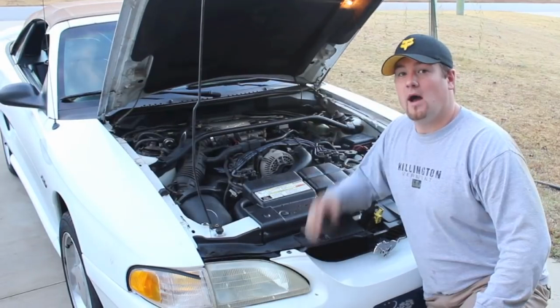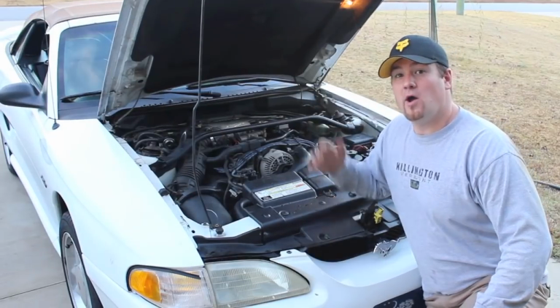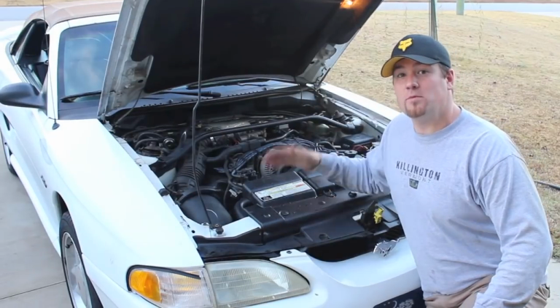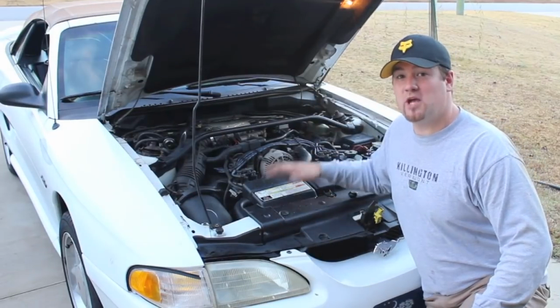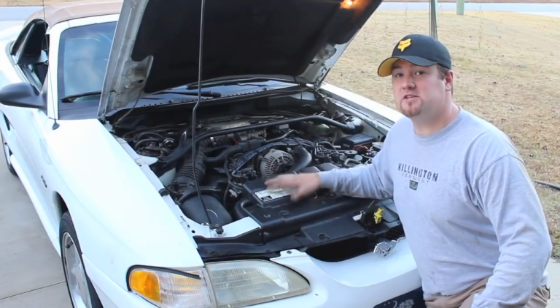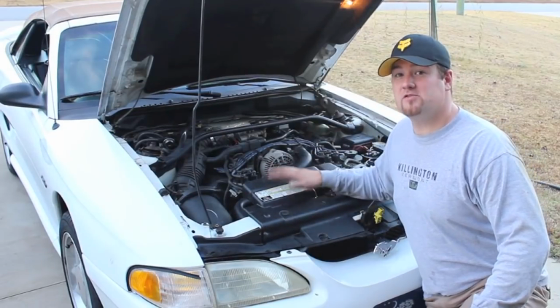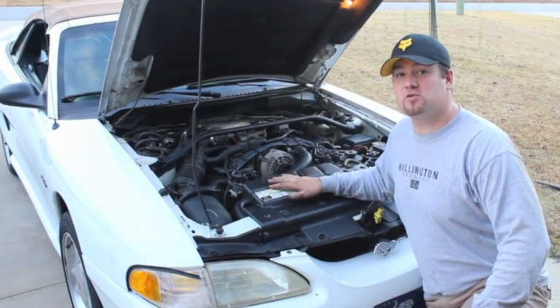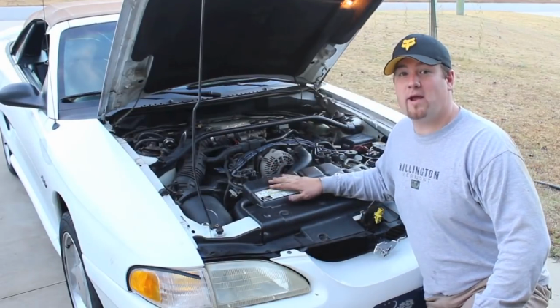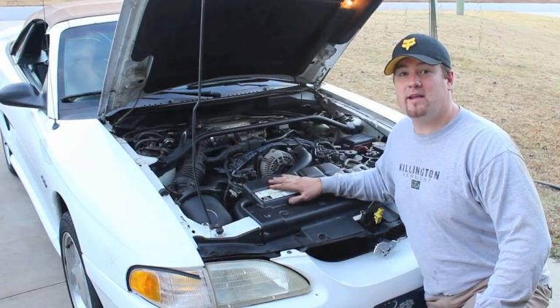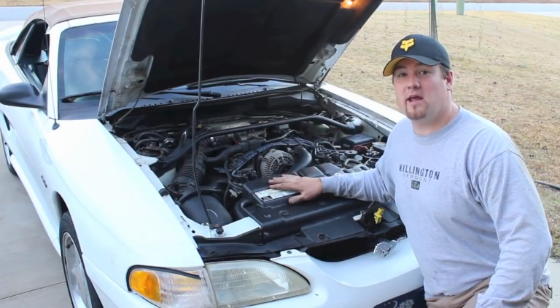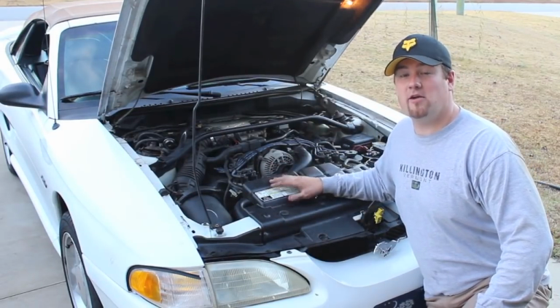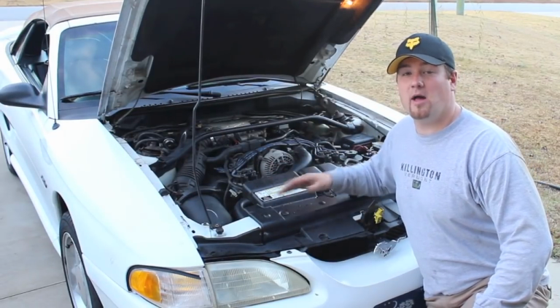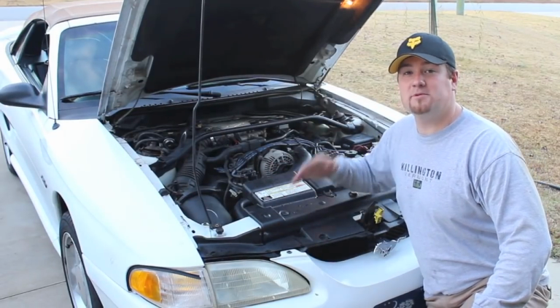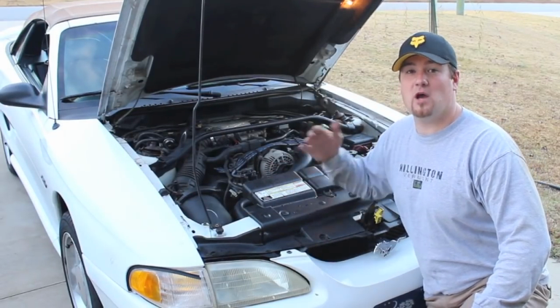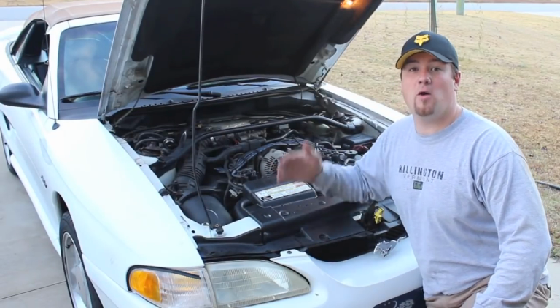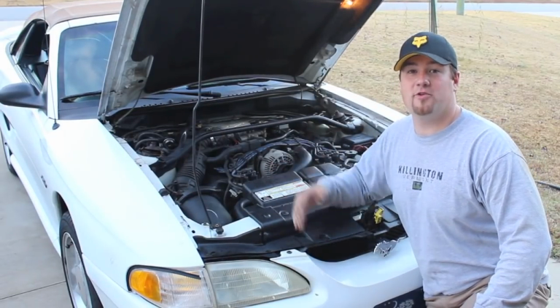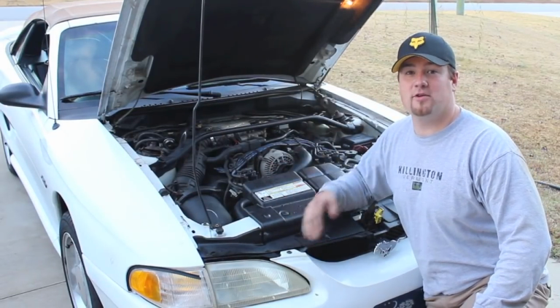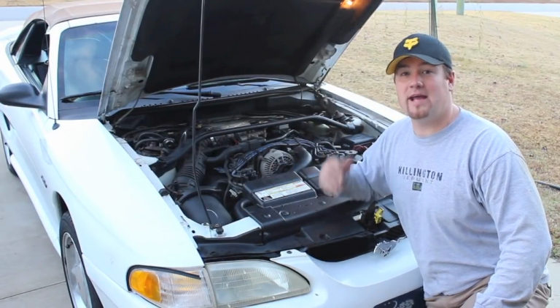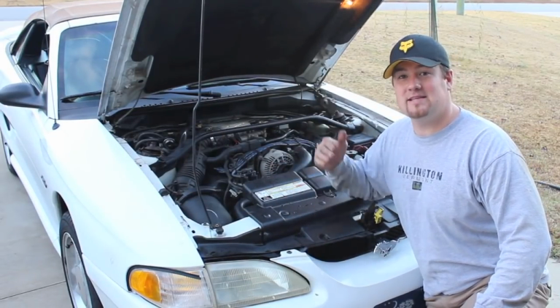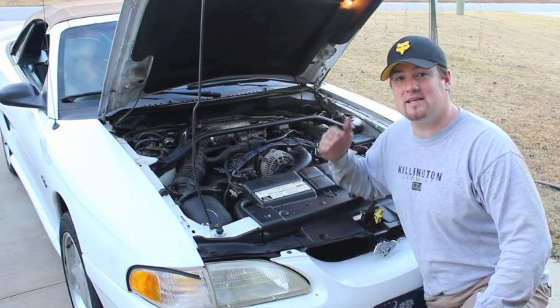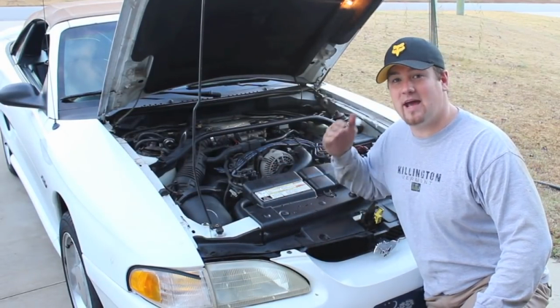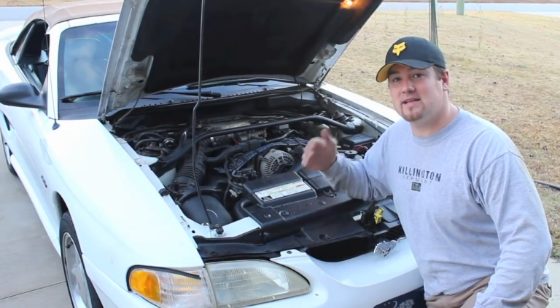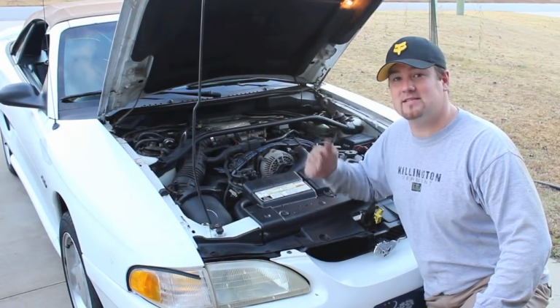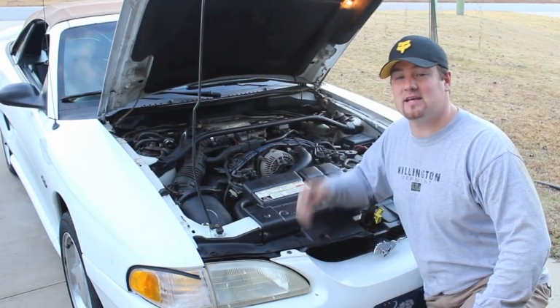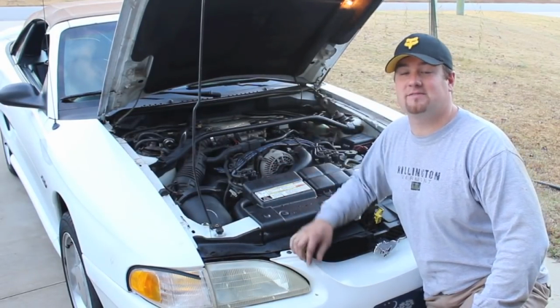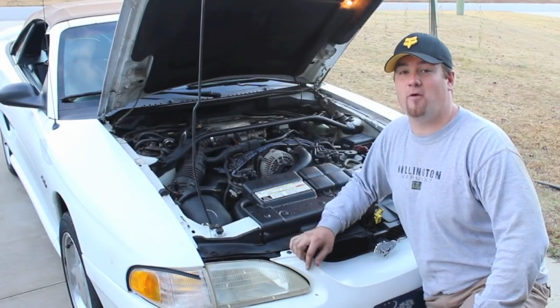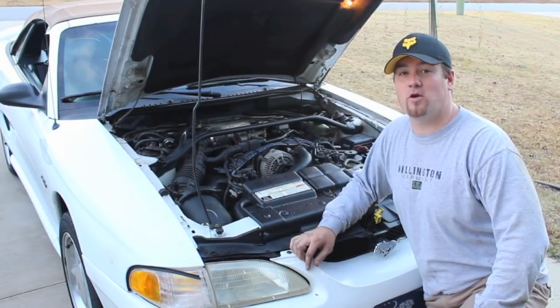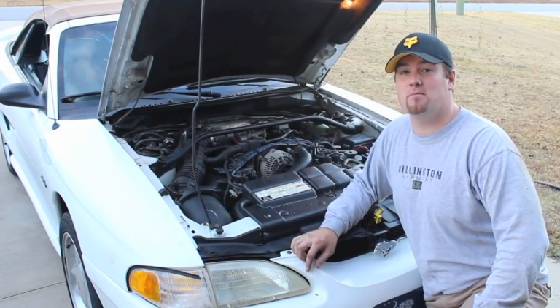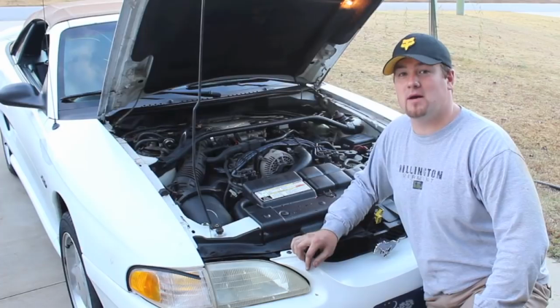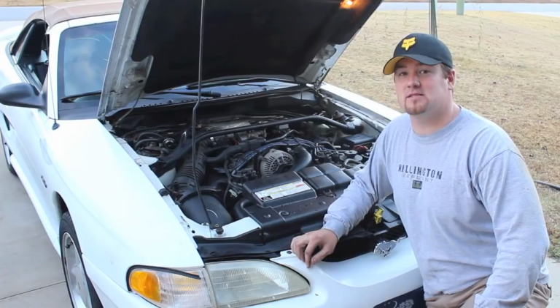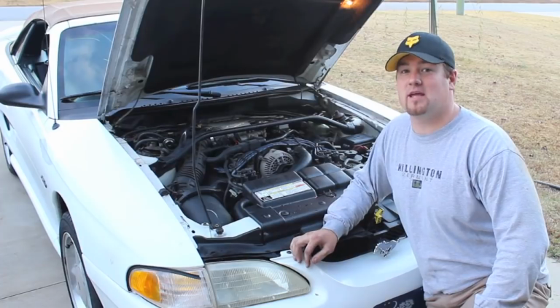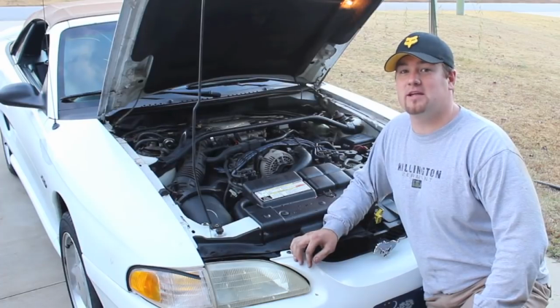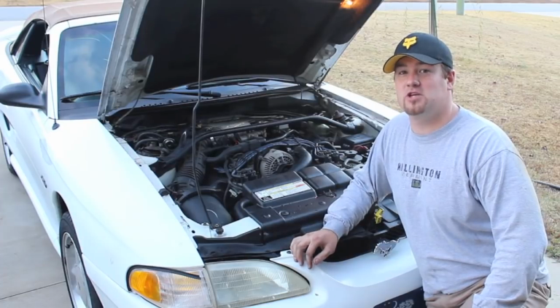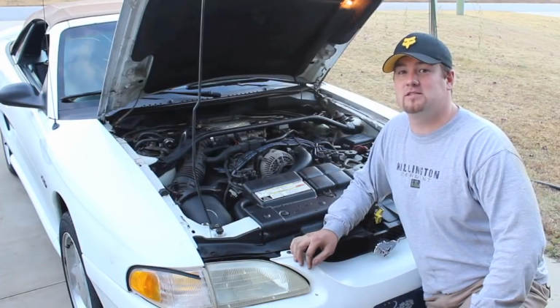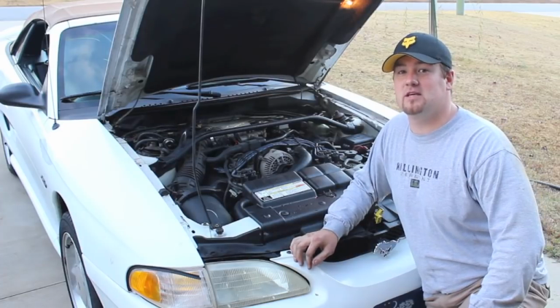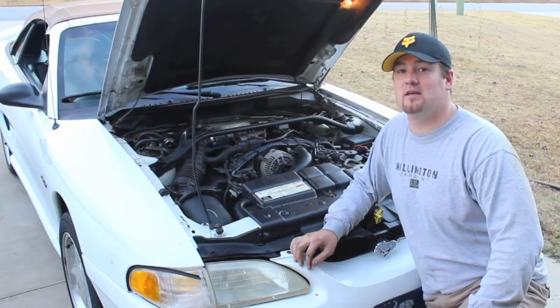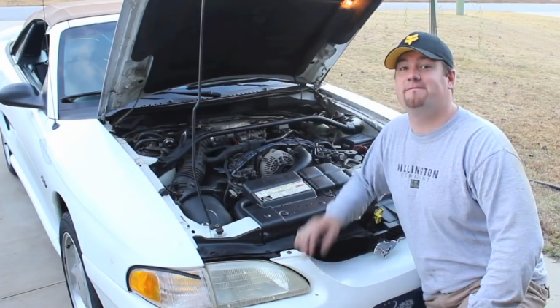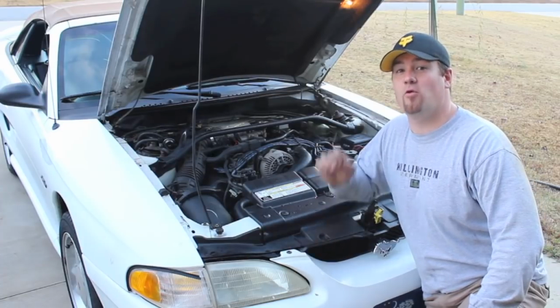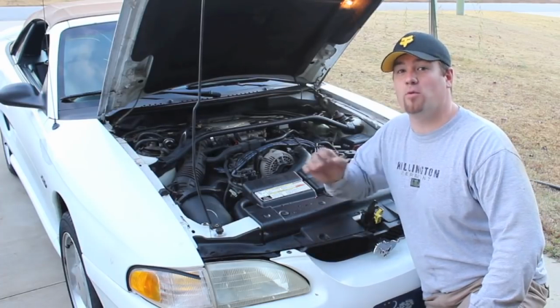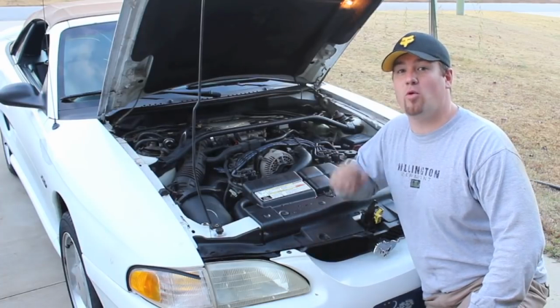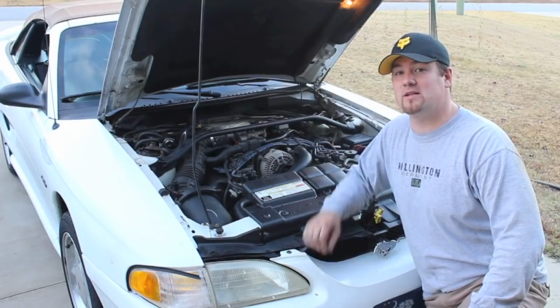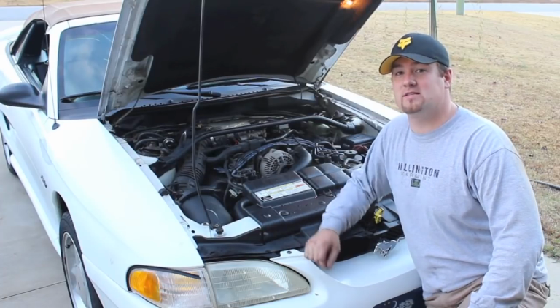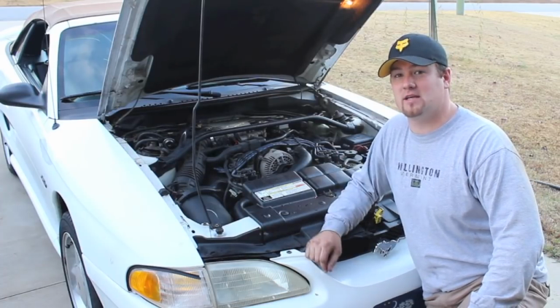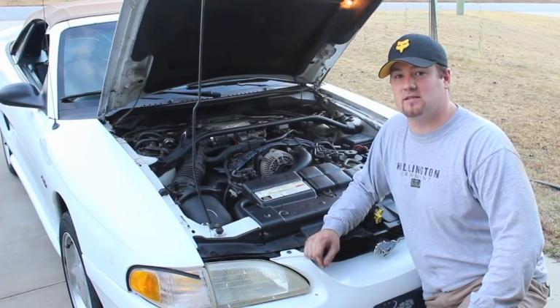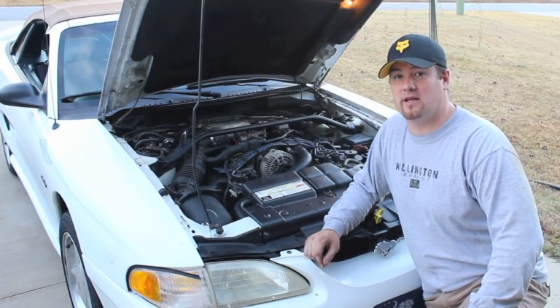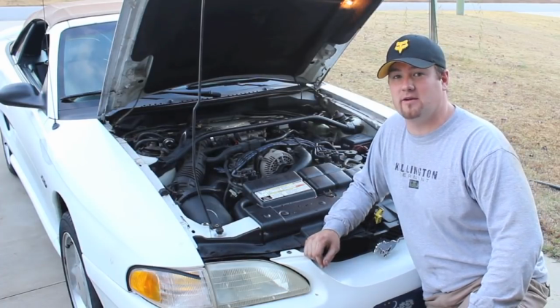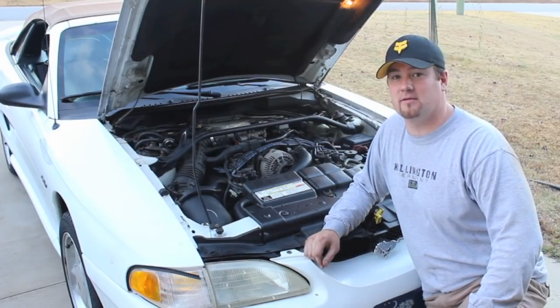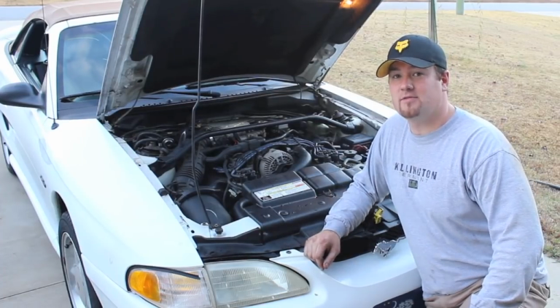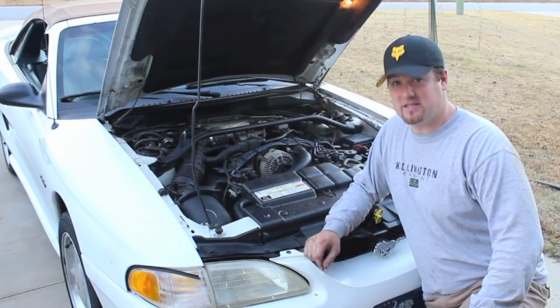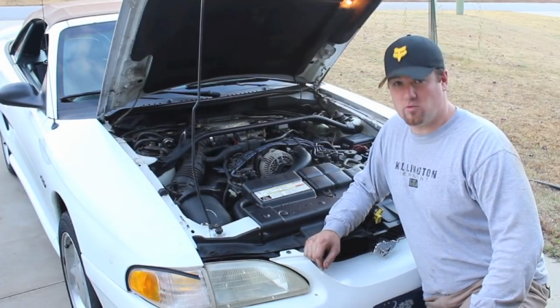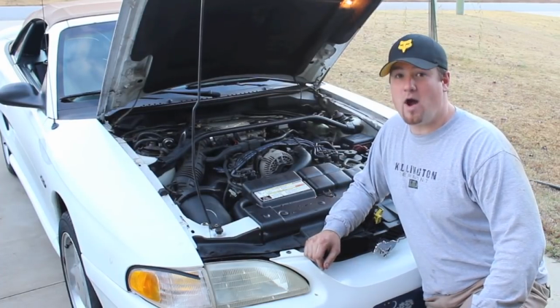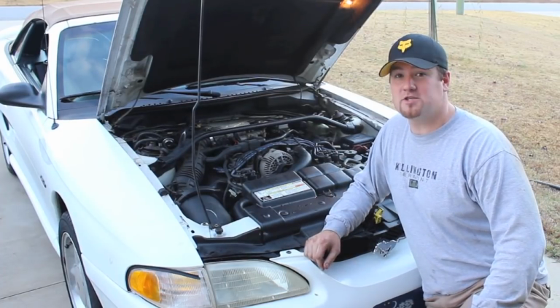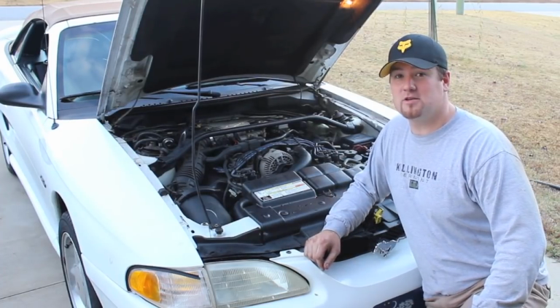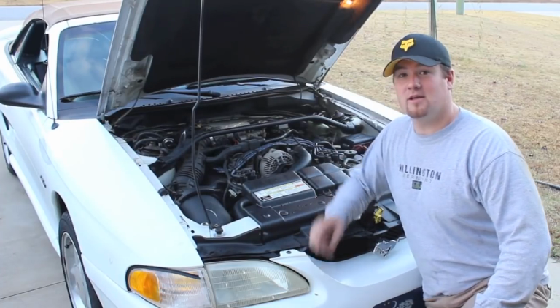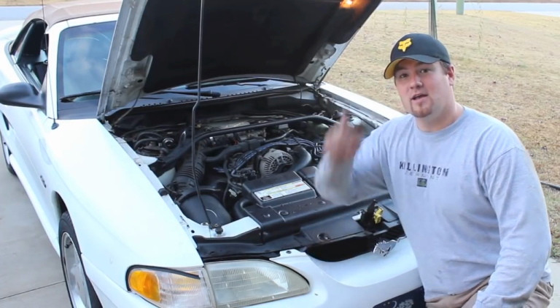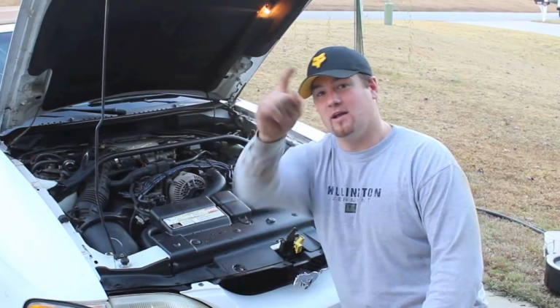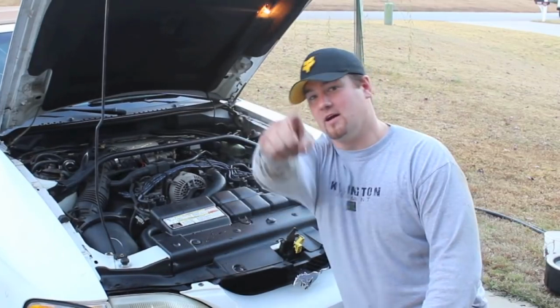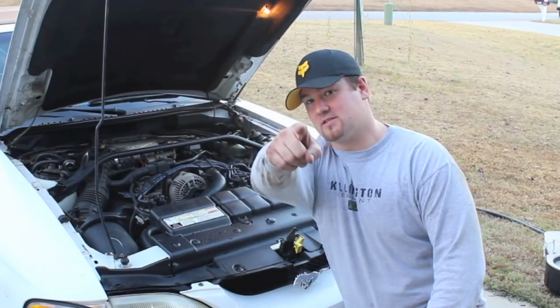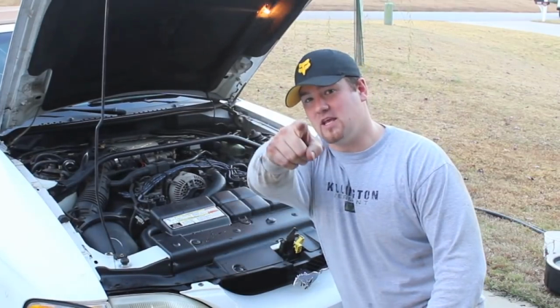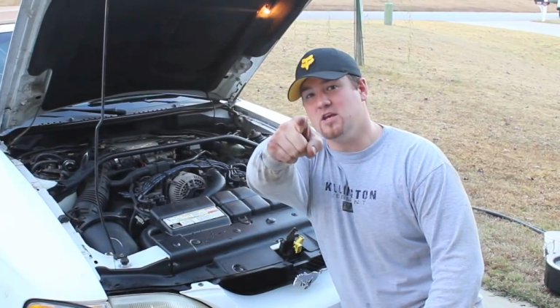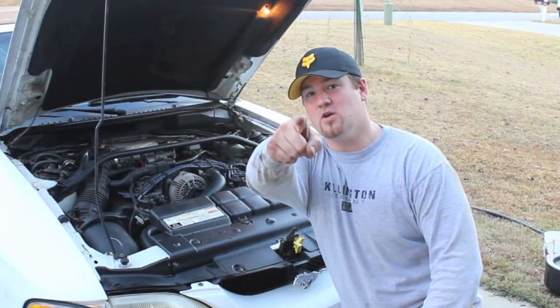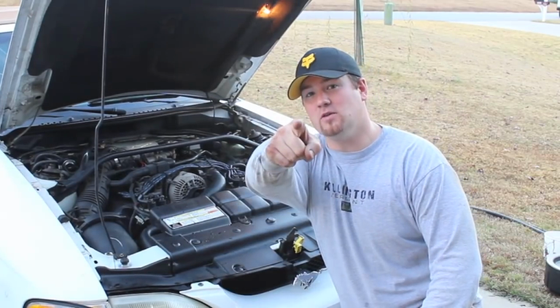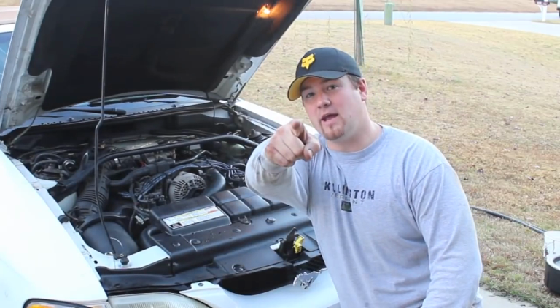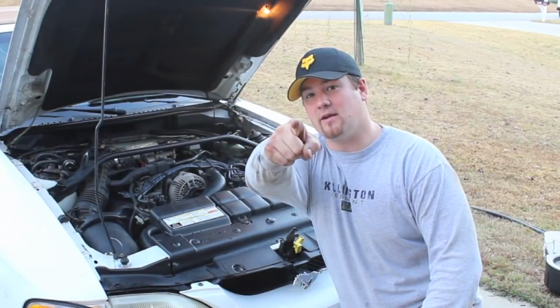I hope changing this radiator helps you out with your 1996 Ford Mustang GT 4.6 liter. Thanks for watching and I'll see you later.